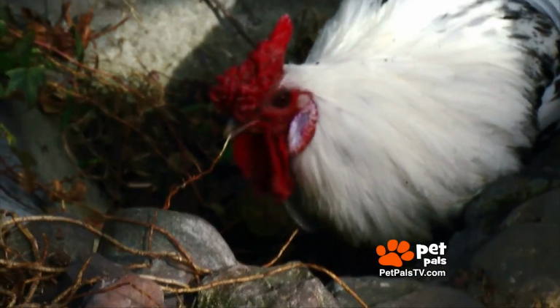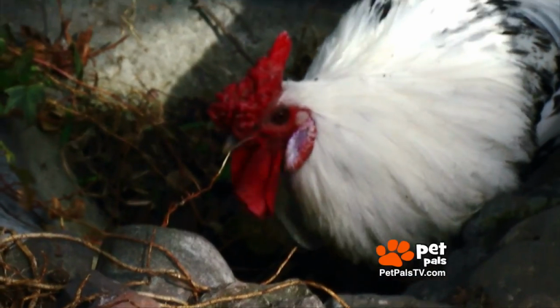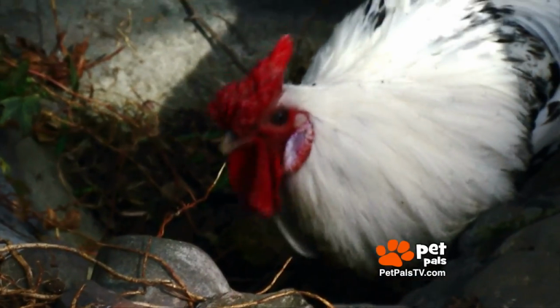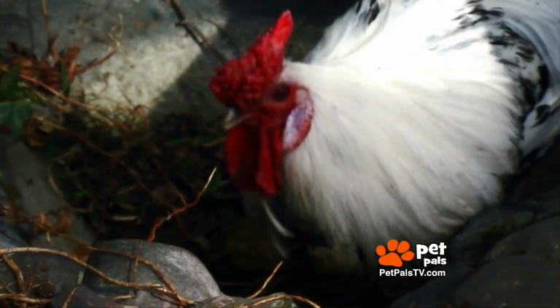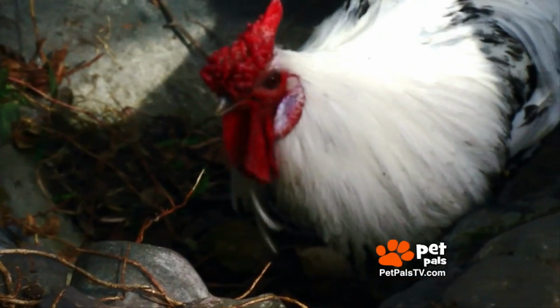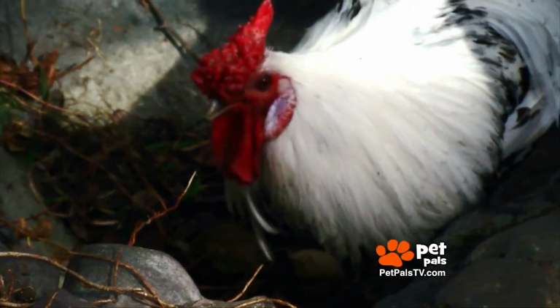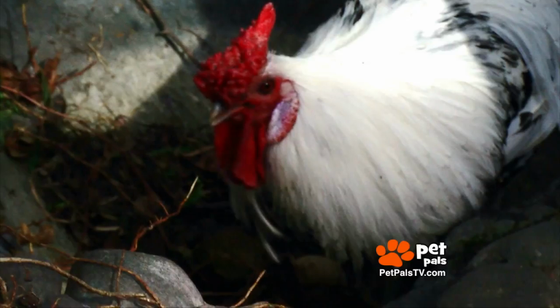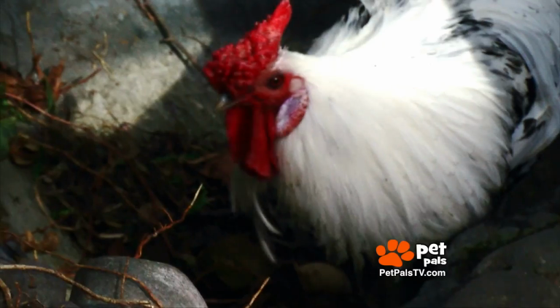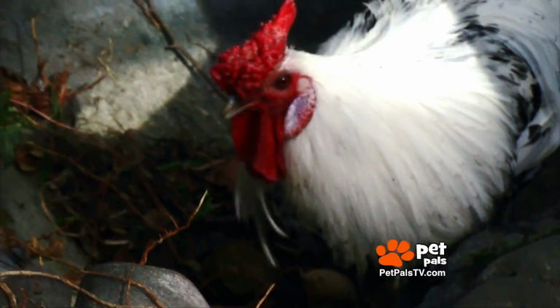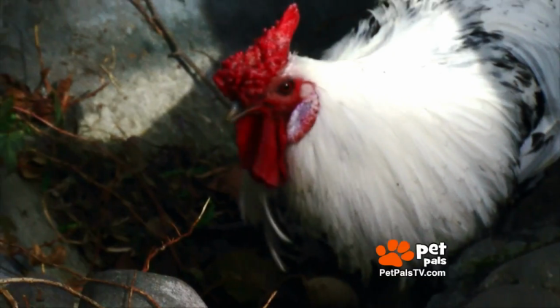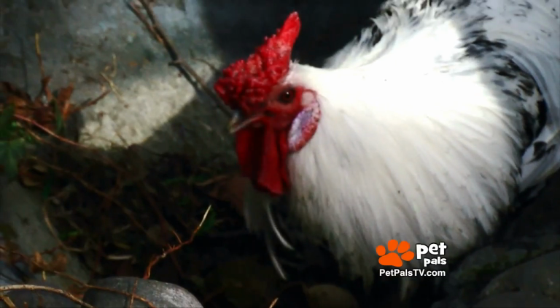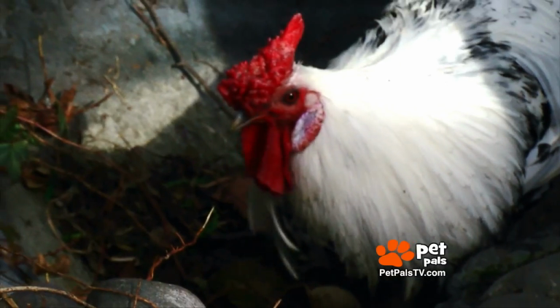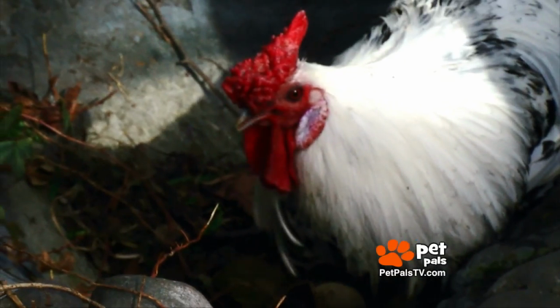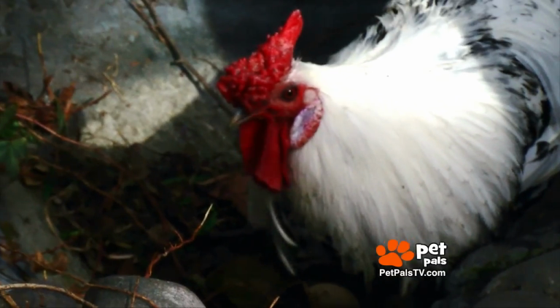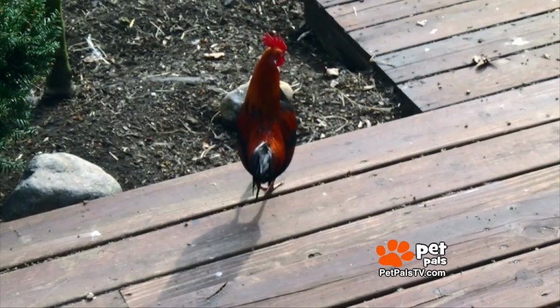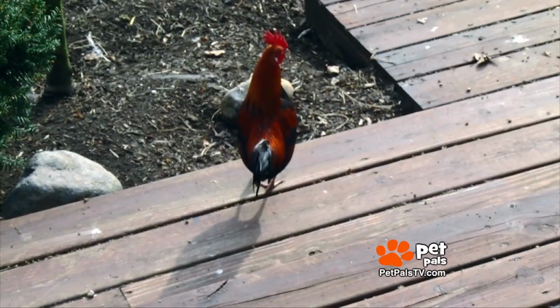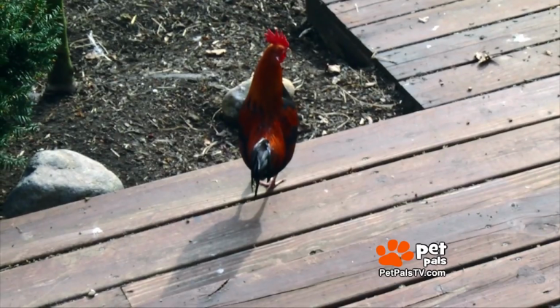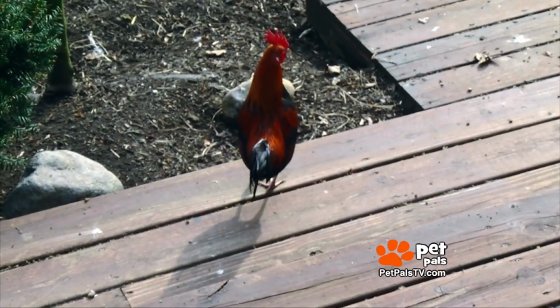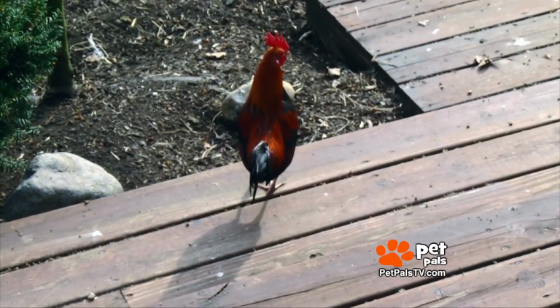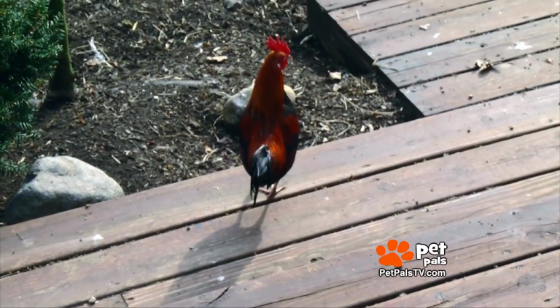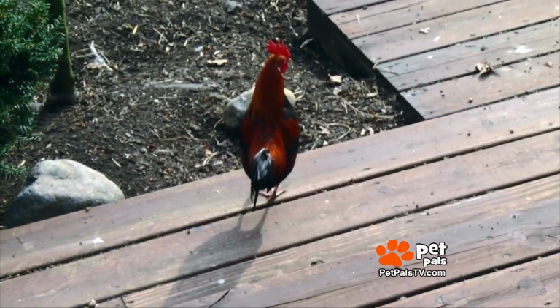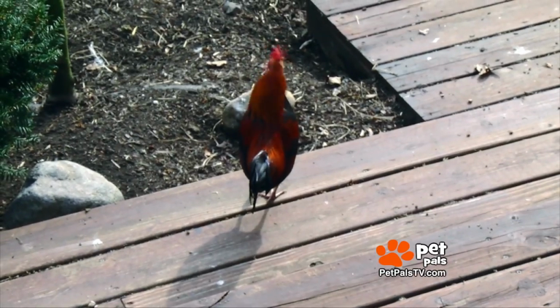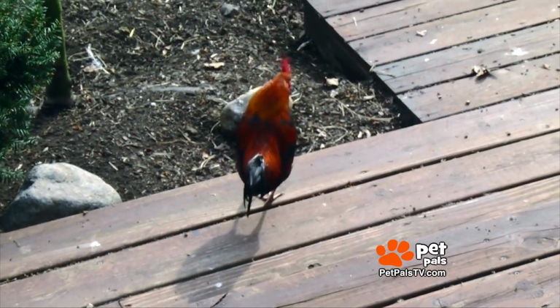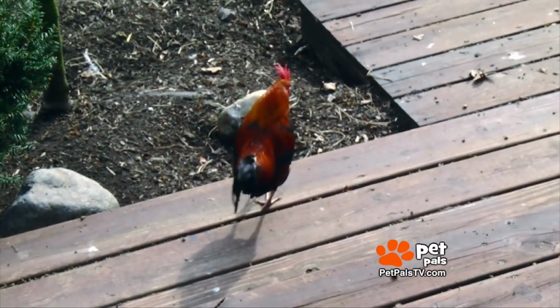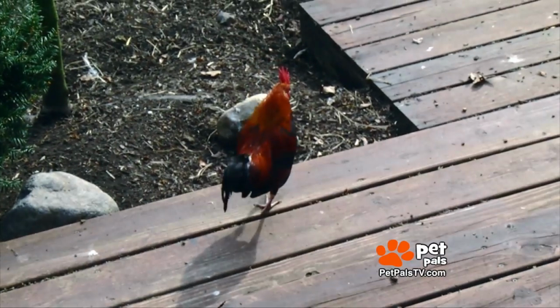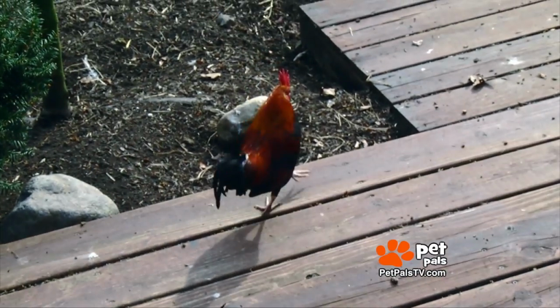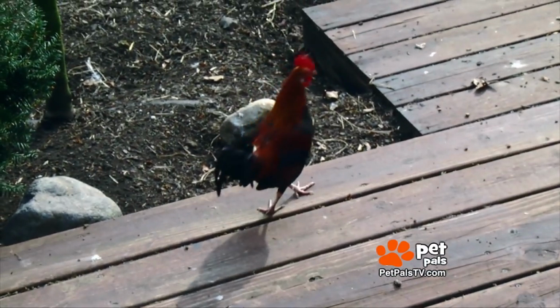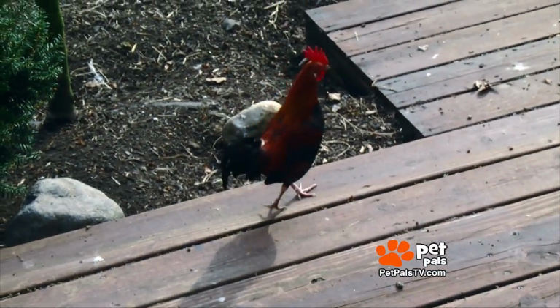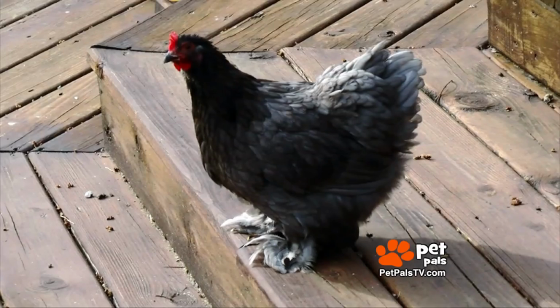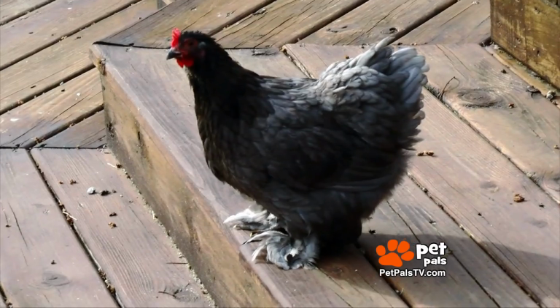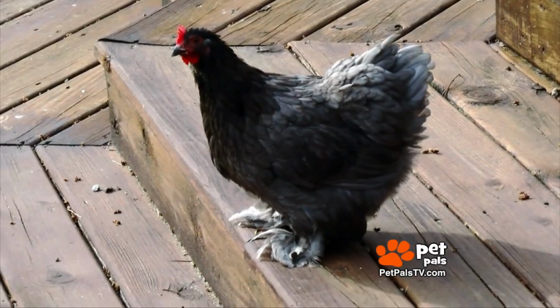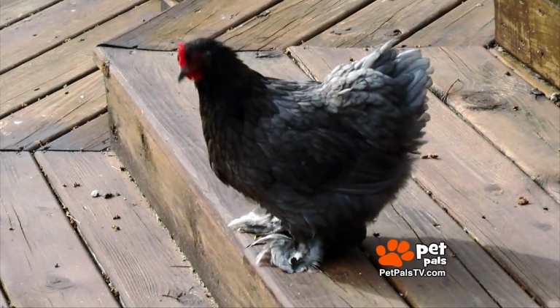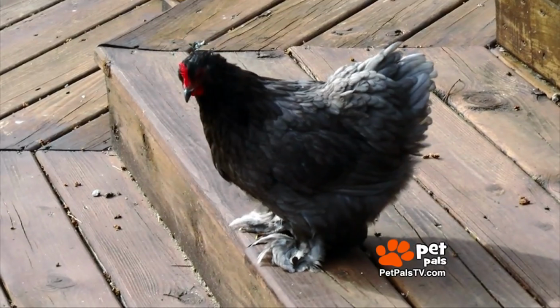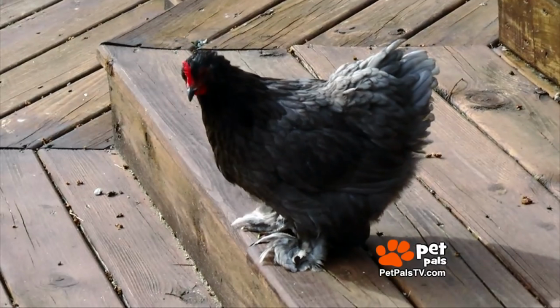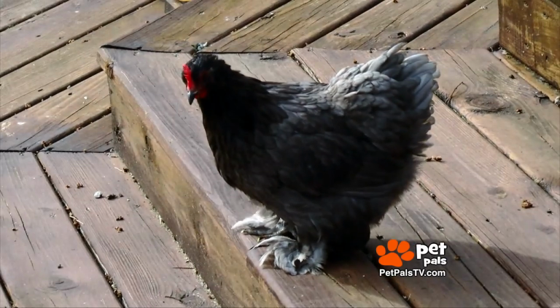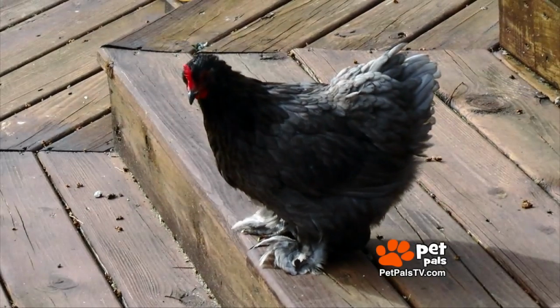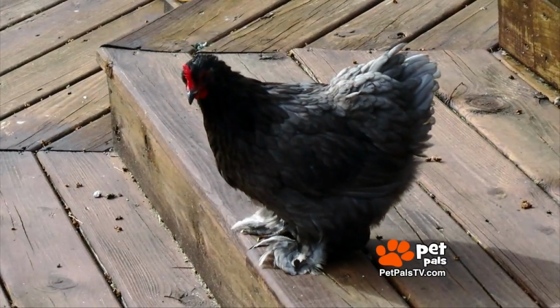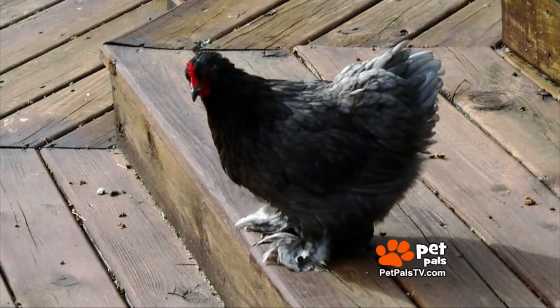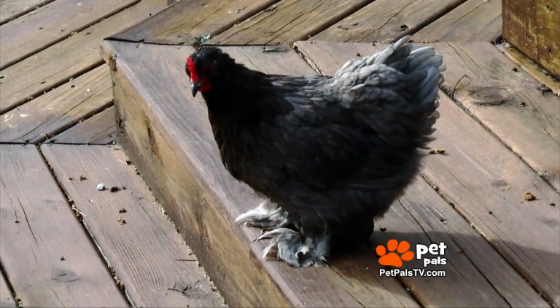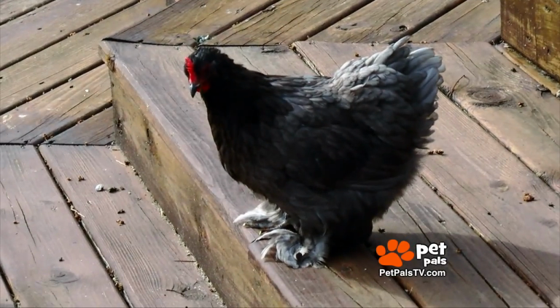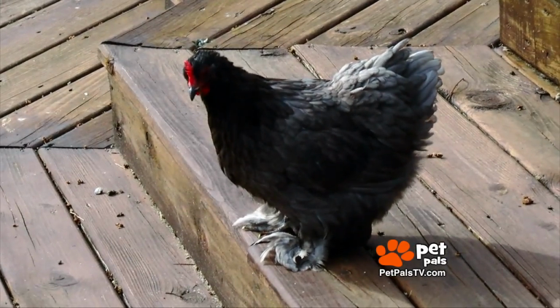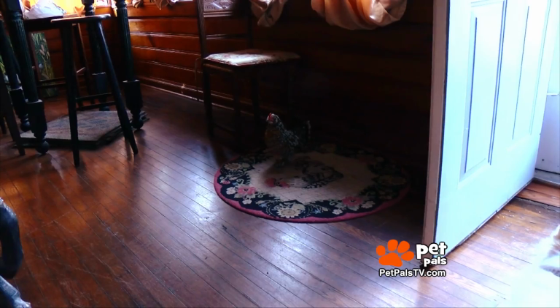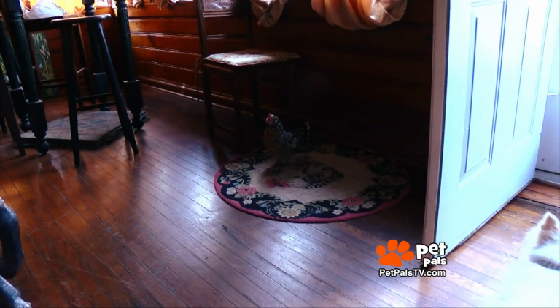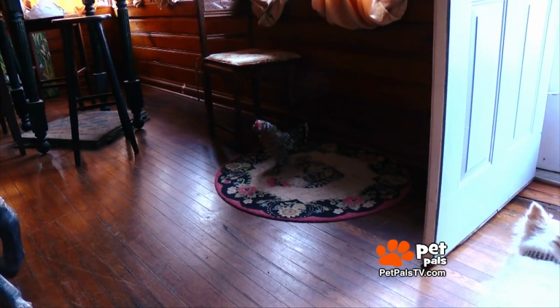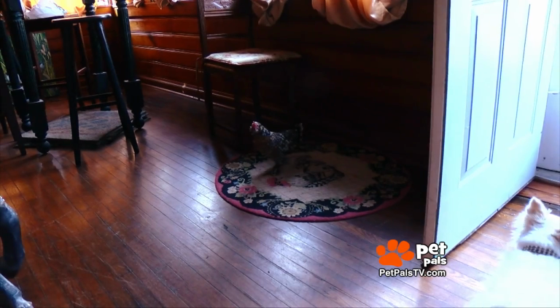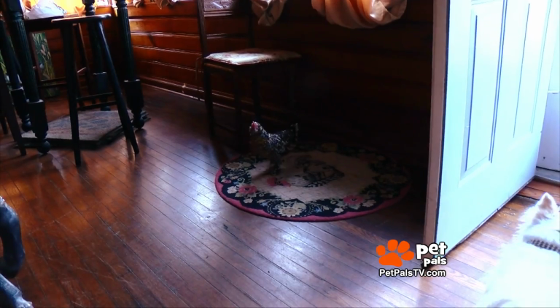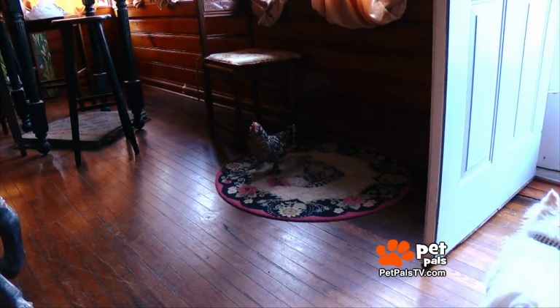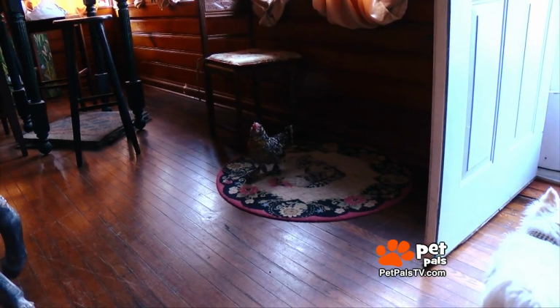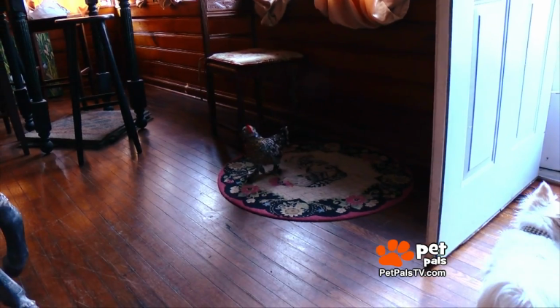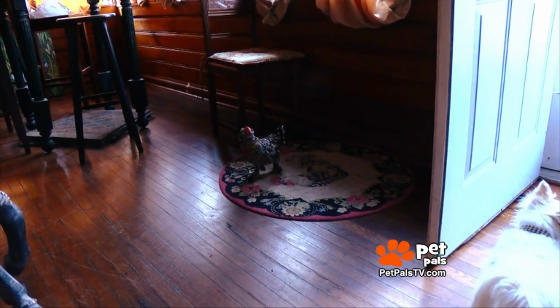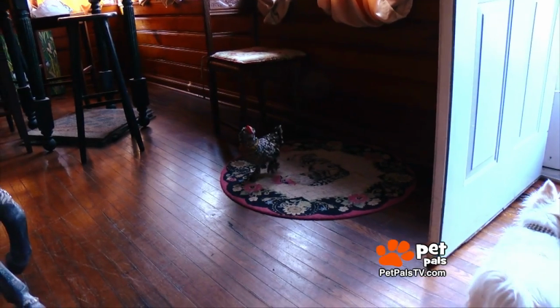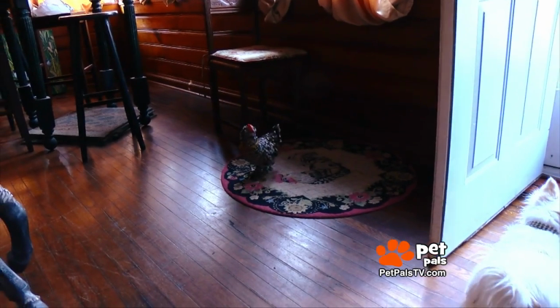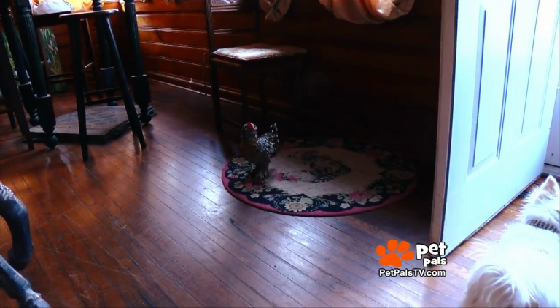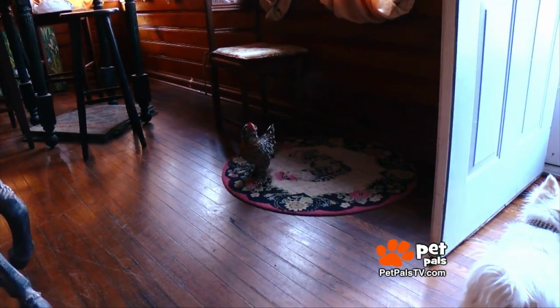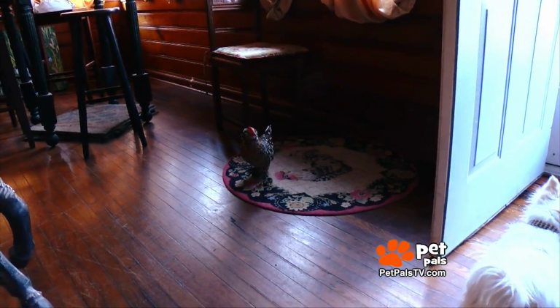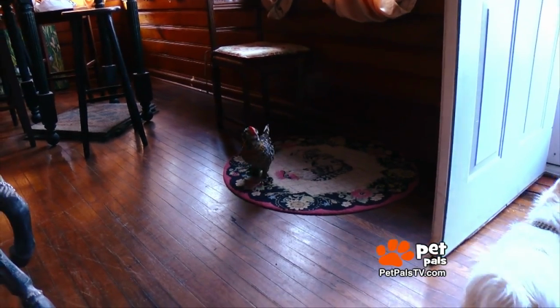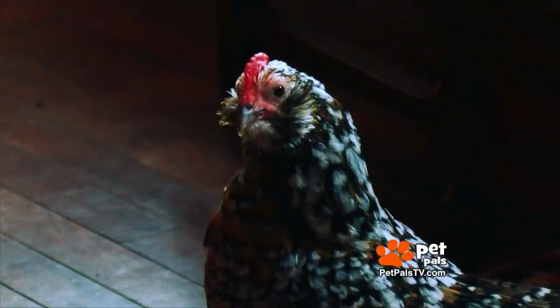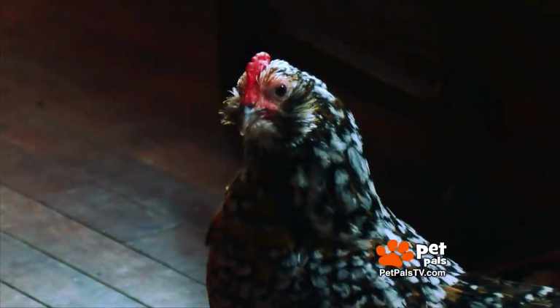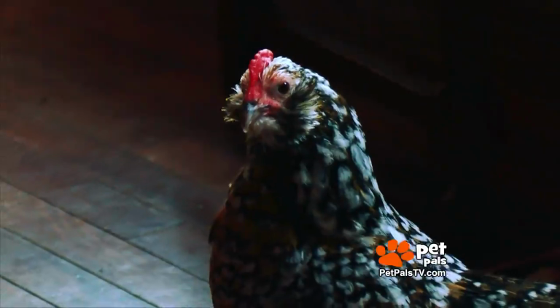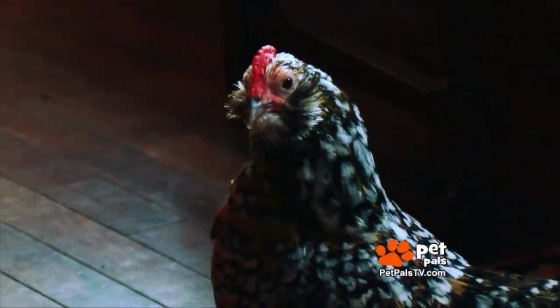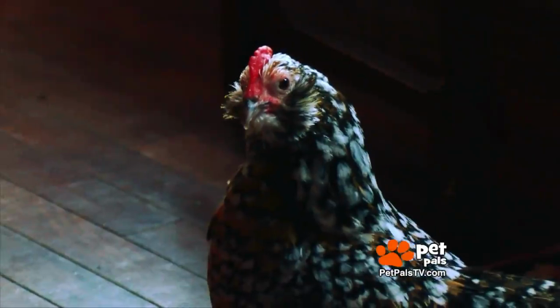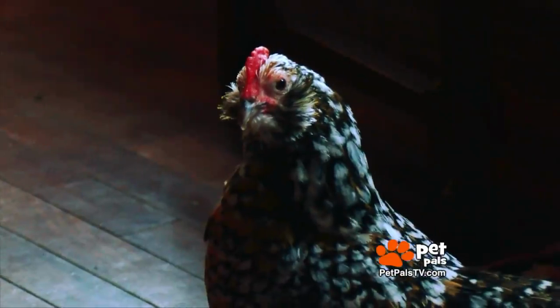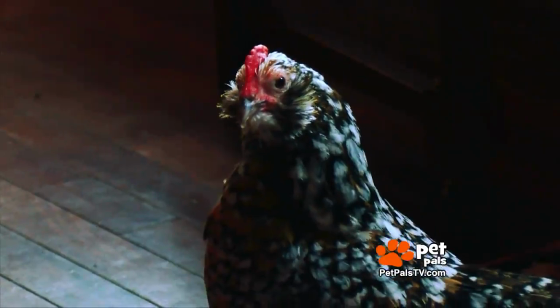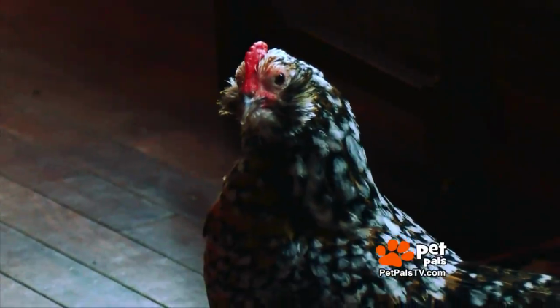Her yard houses classical-looking chickens, tiny chickens, and Muppet-looking chickens. She even lets little Millie live in the house.